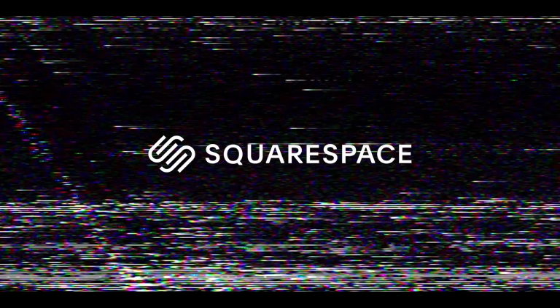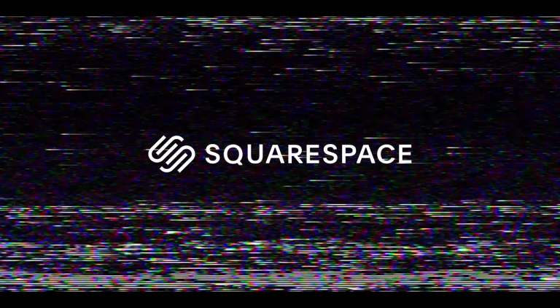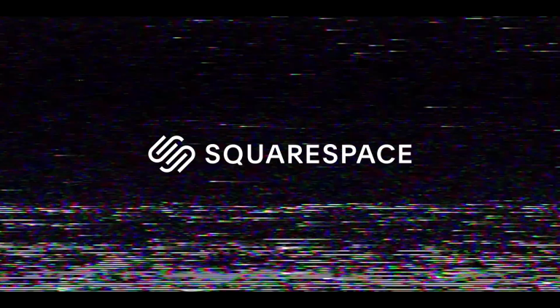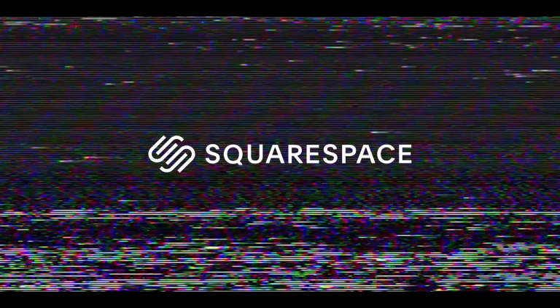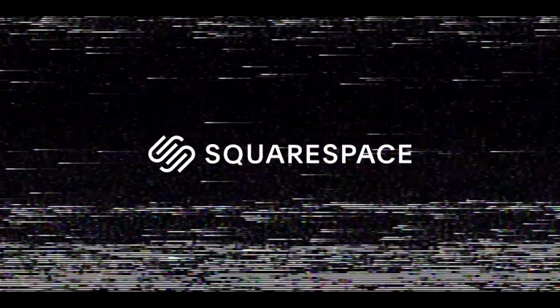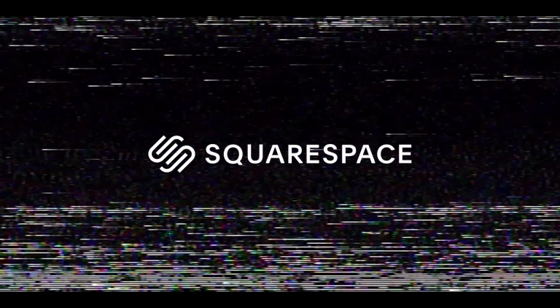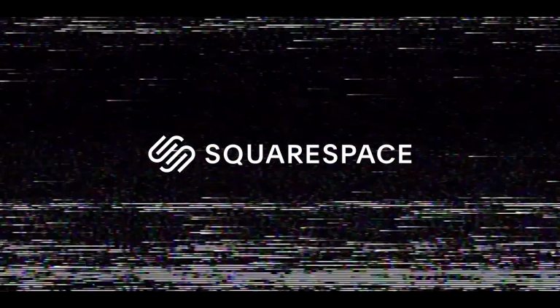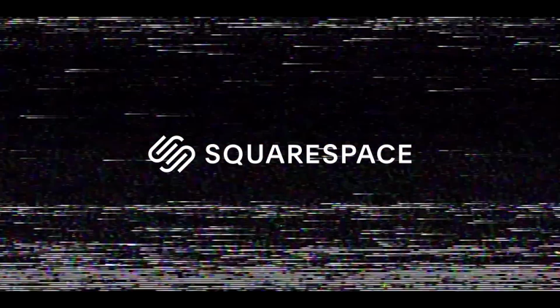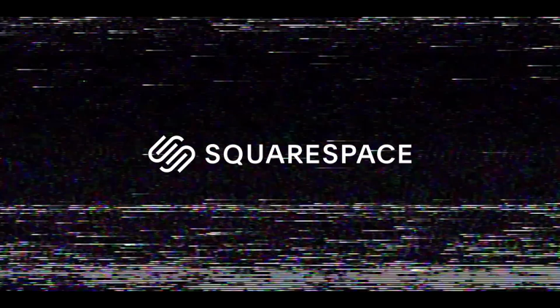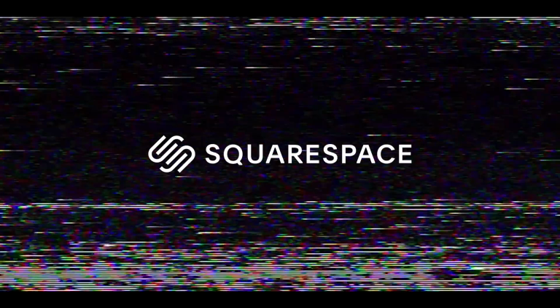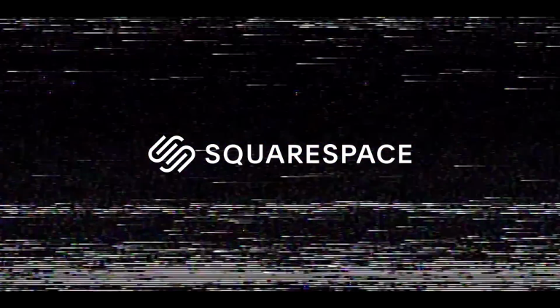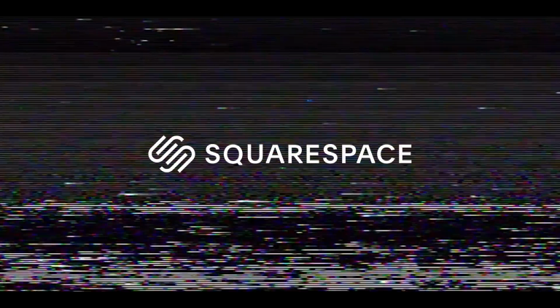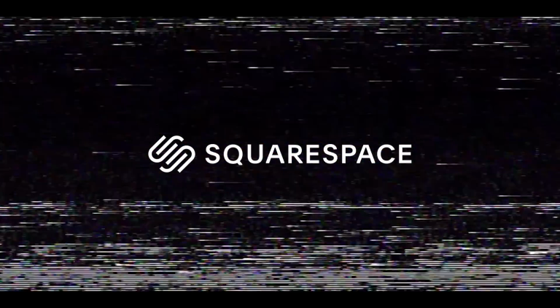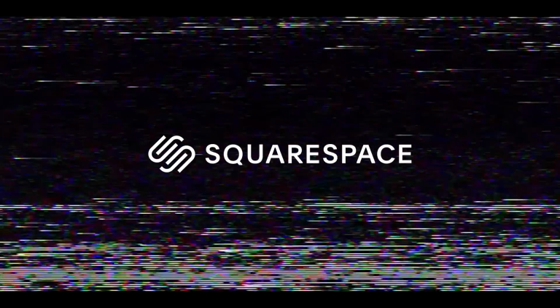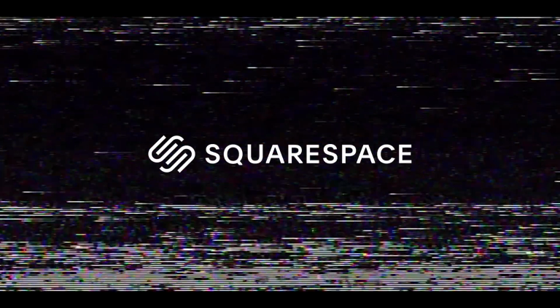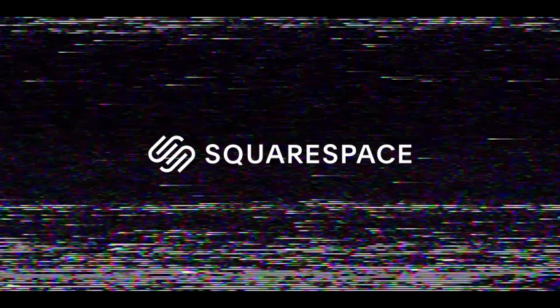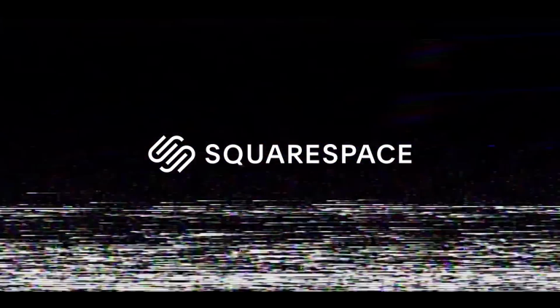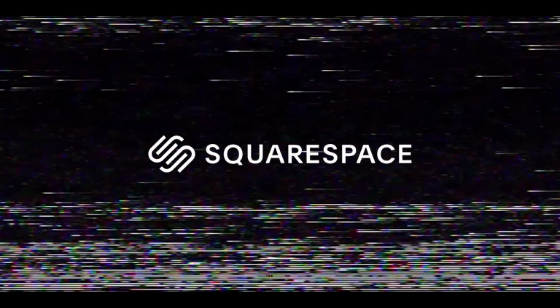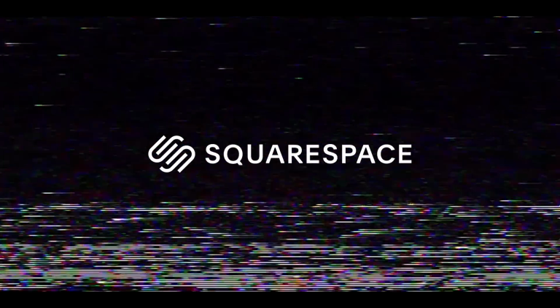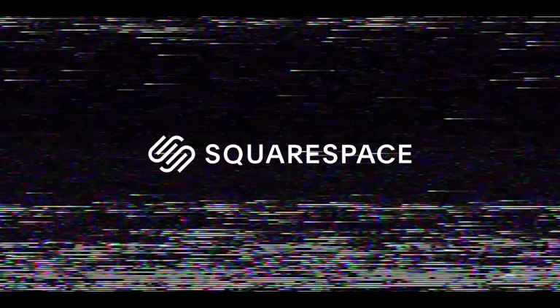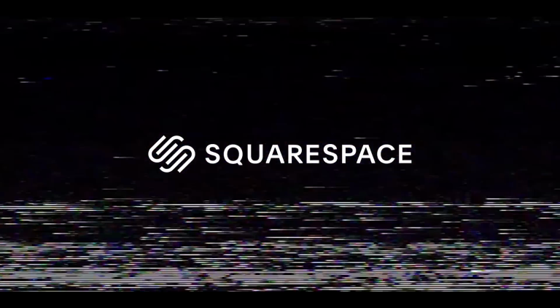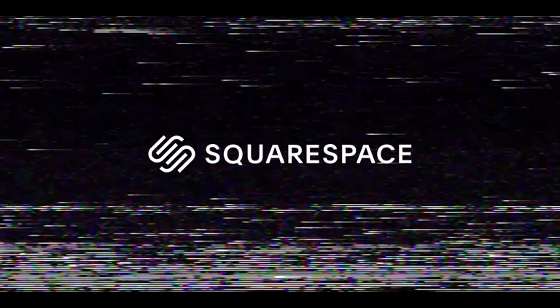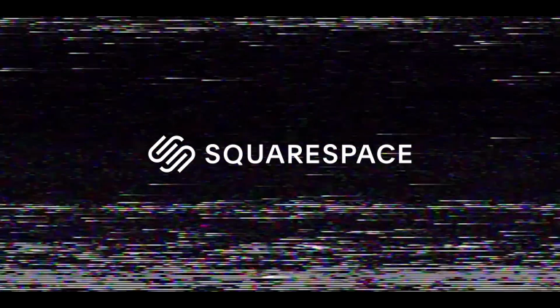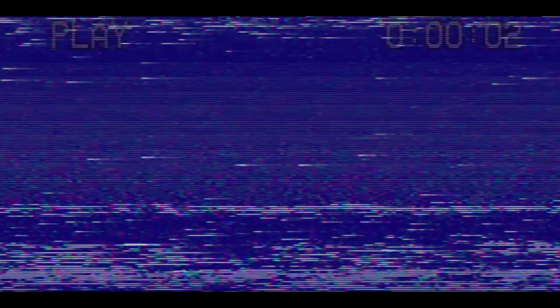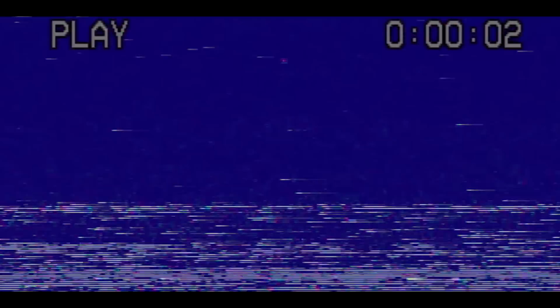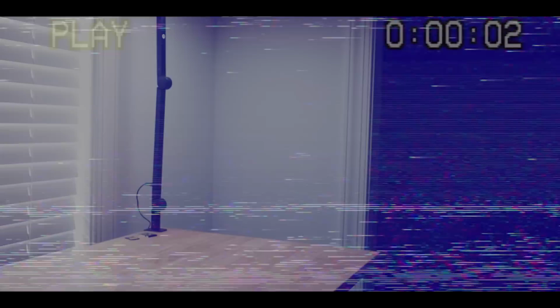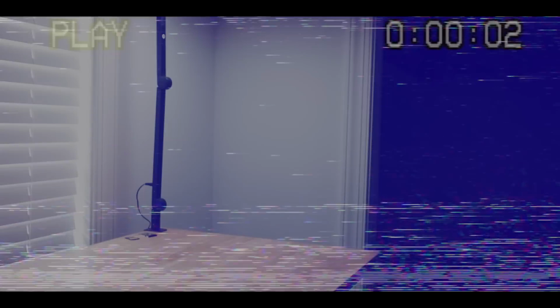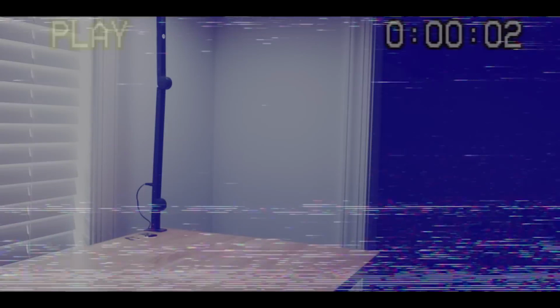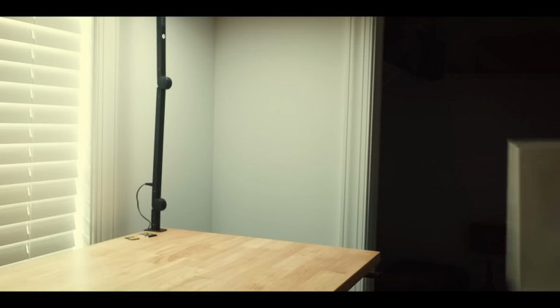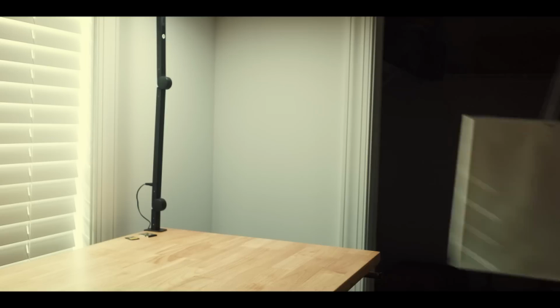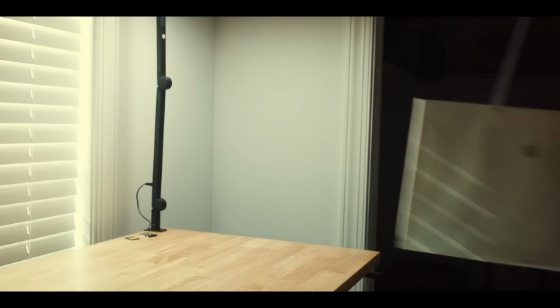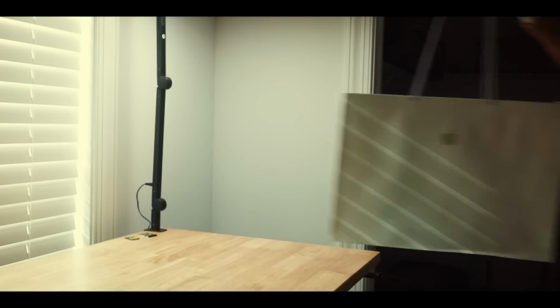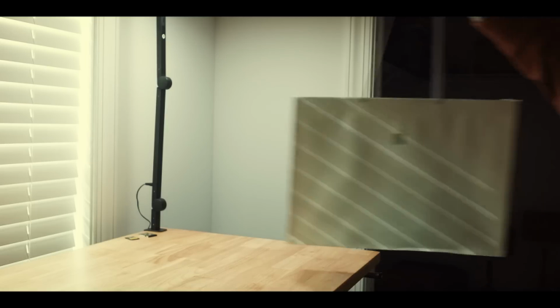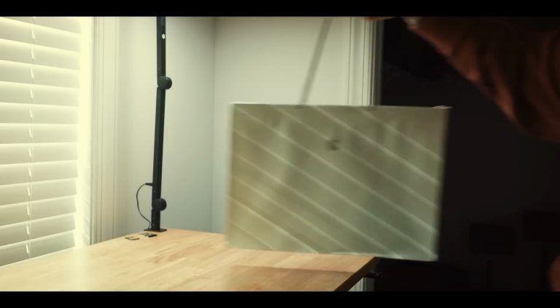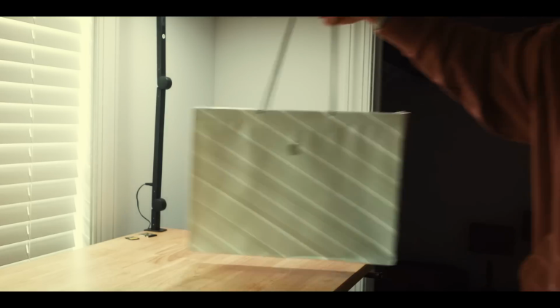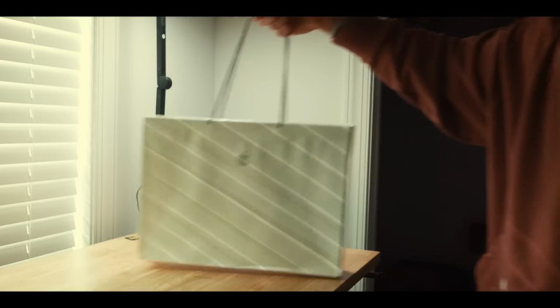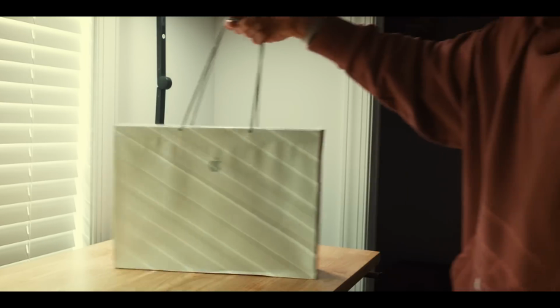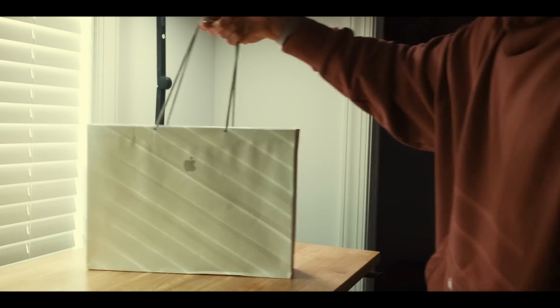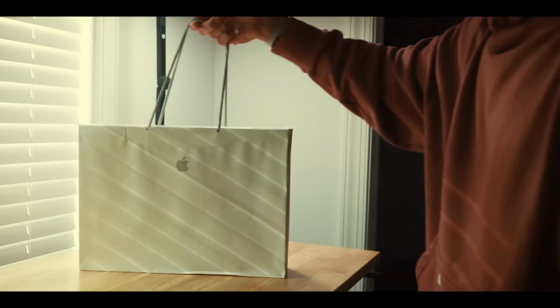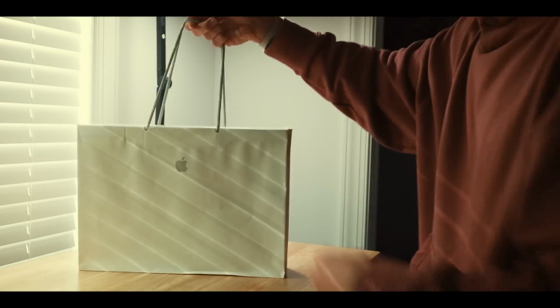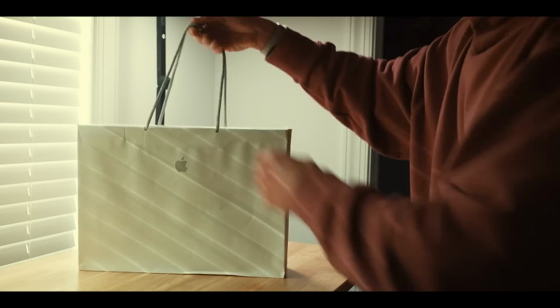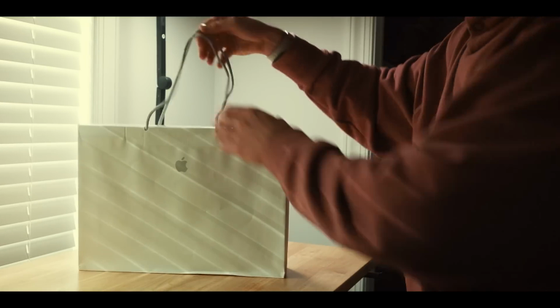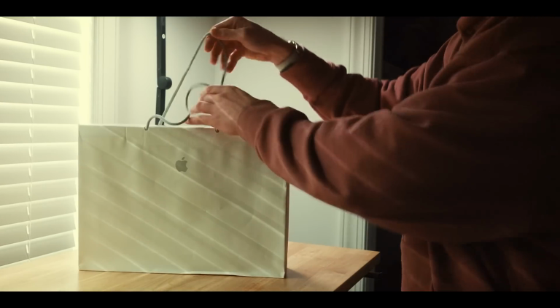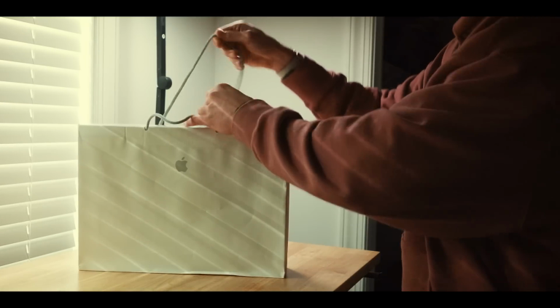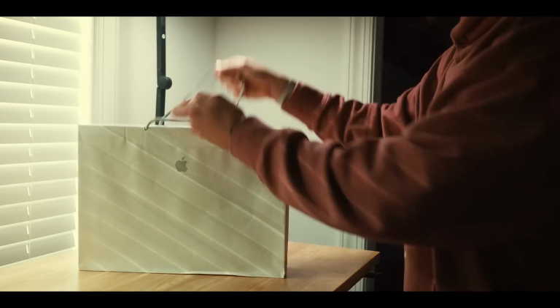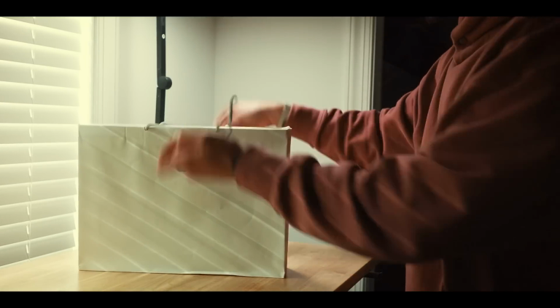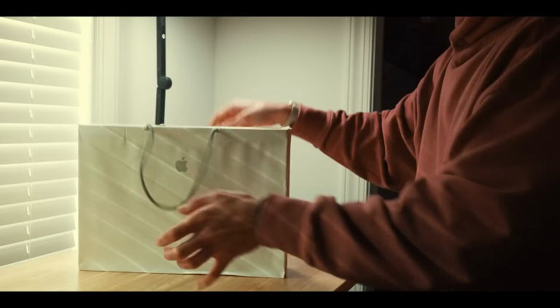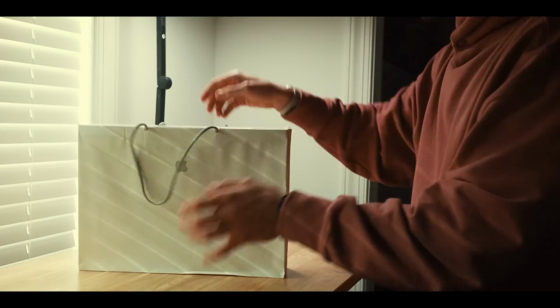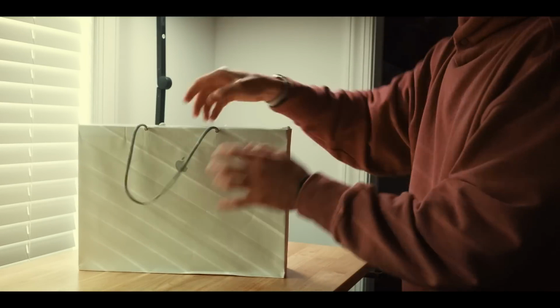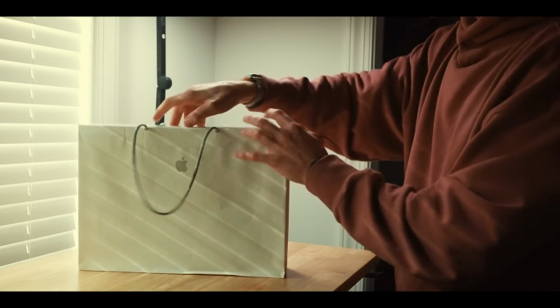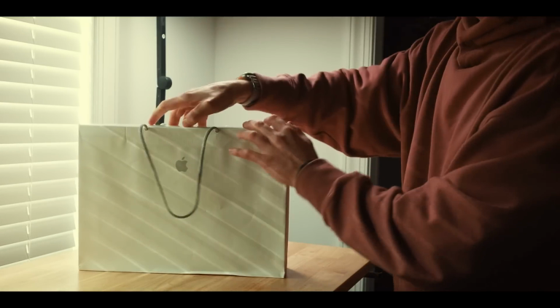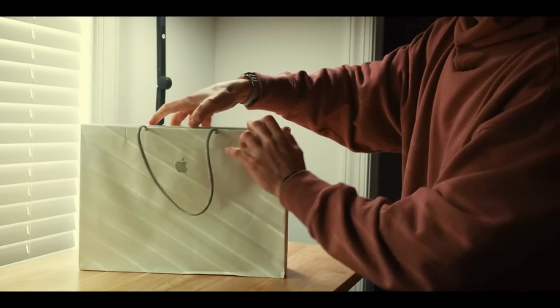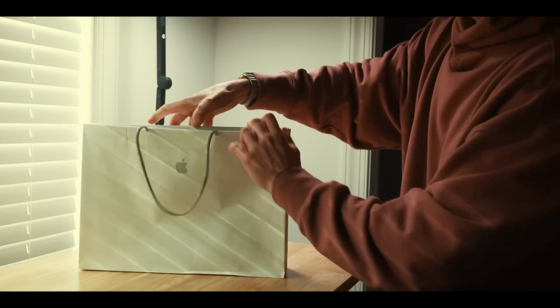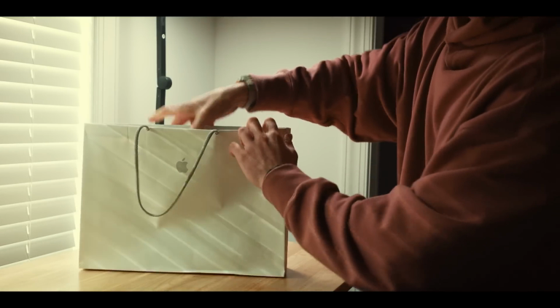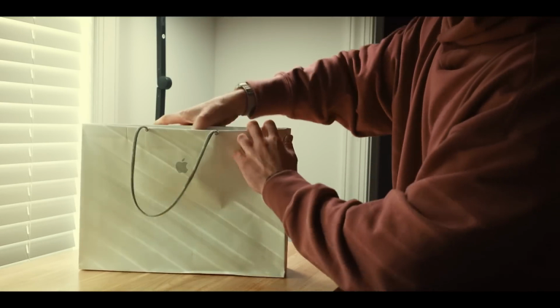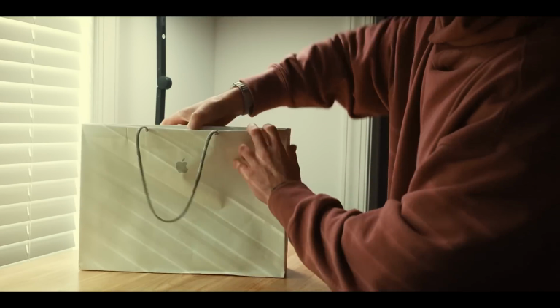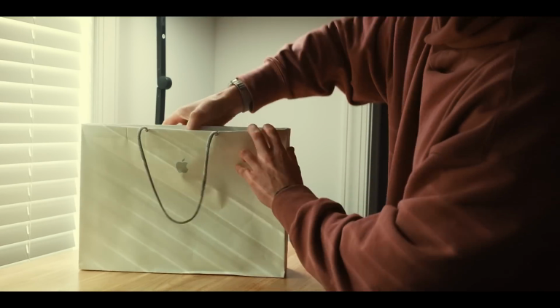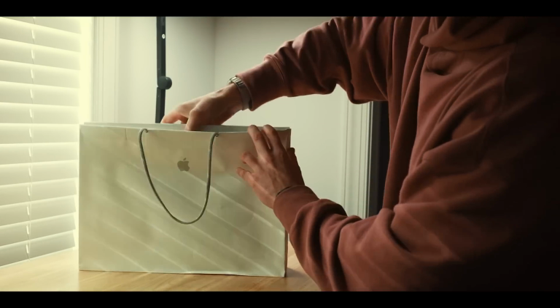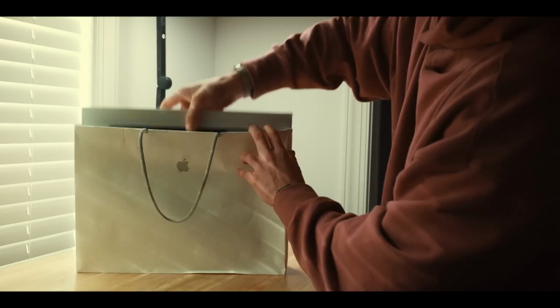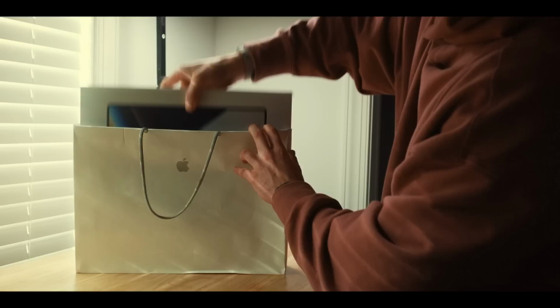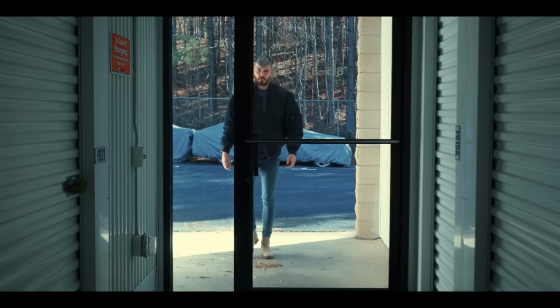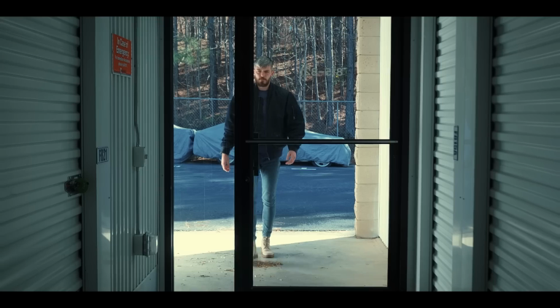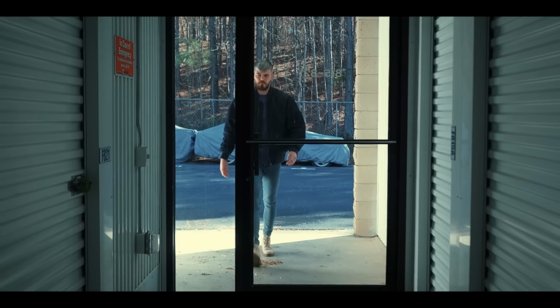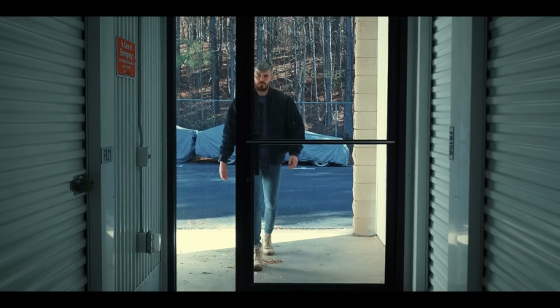This video is brought to you by Squarespace. After almost 10 years, I finally found the perfect computer setup for photo and video.